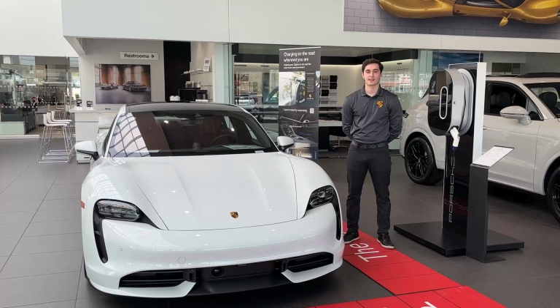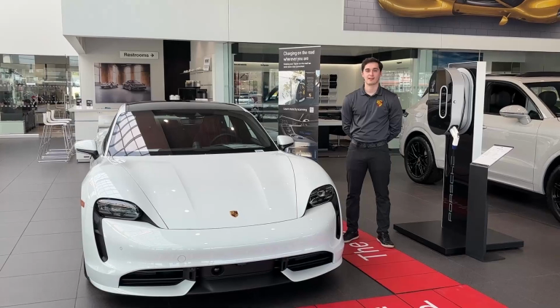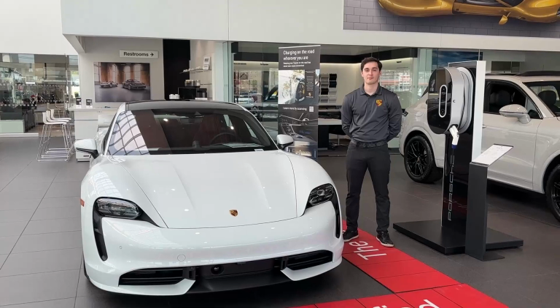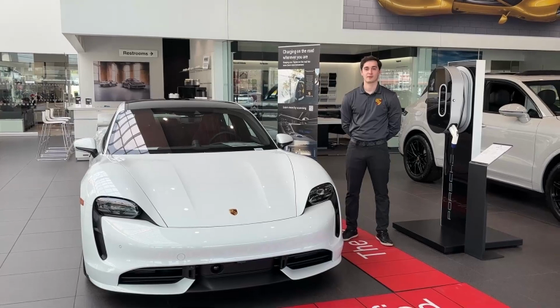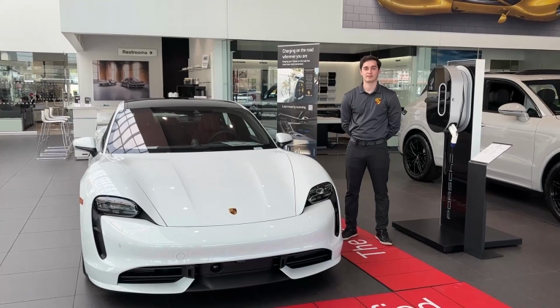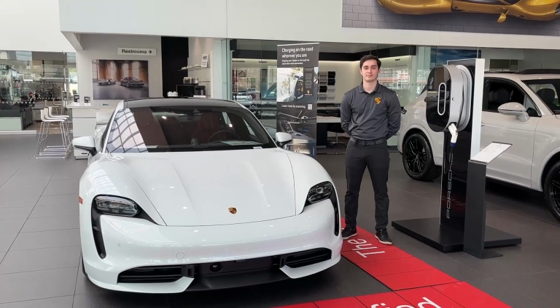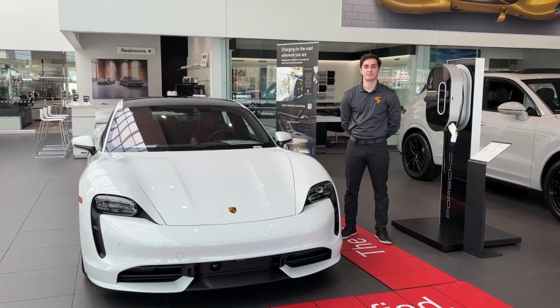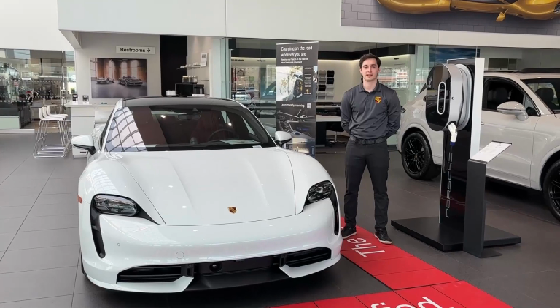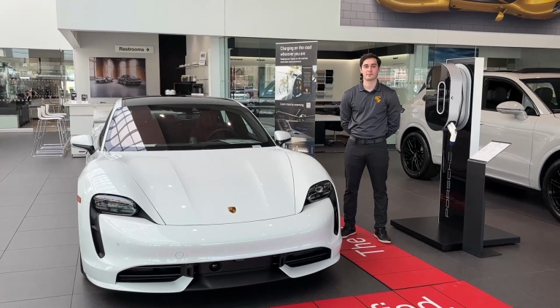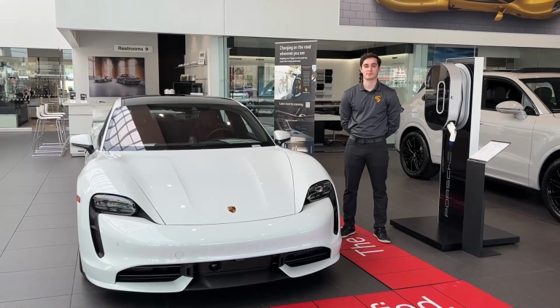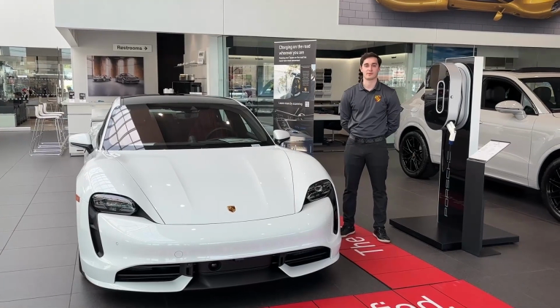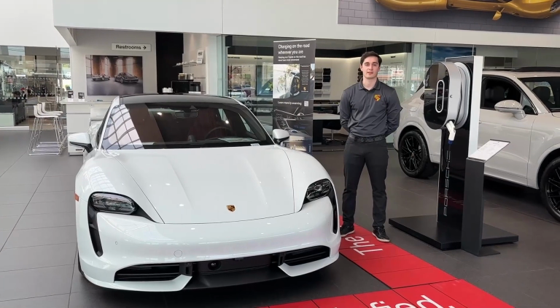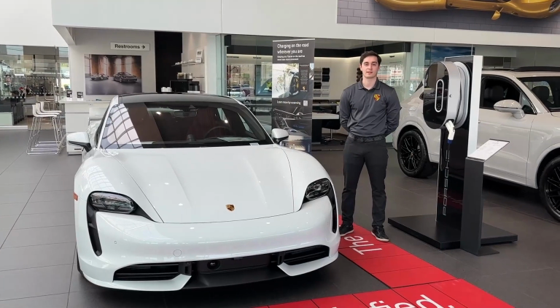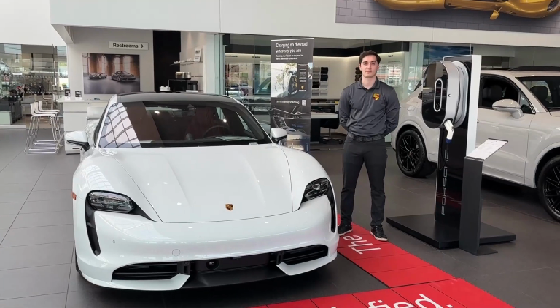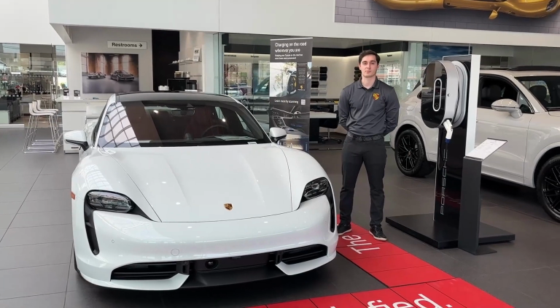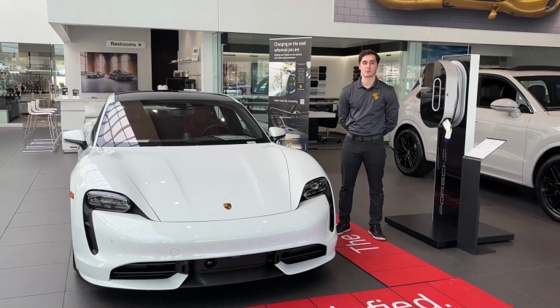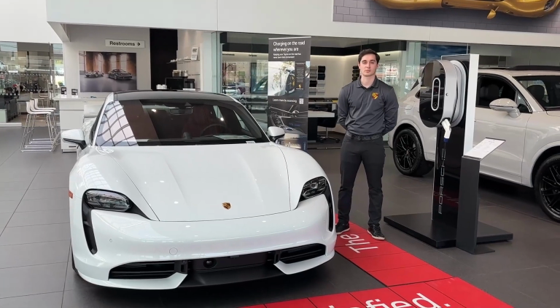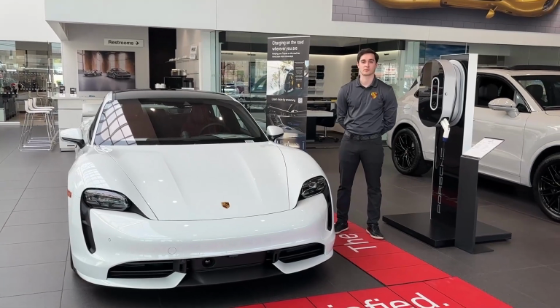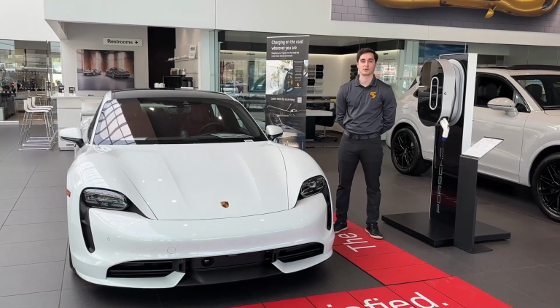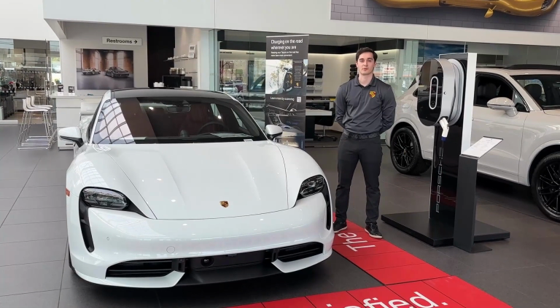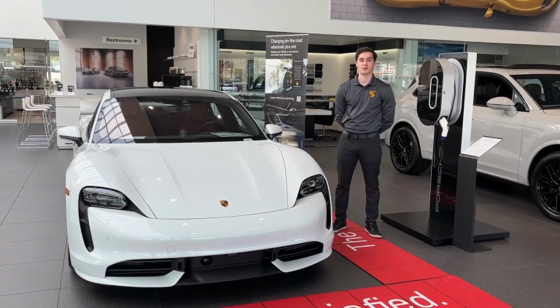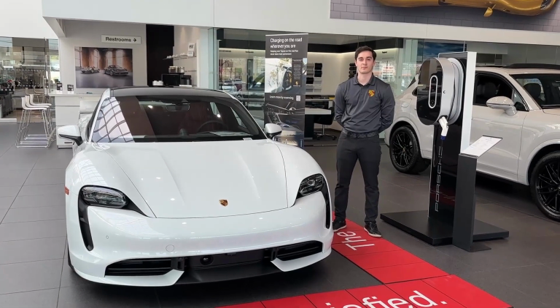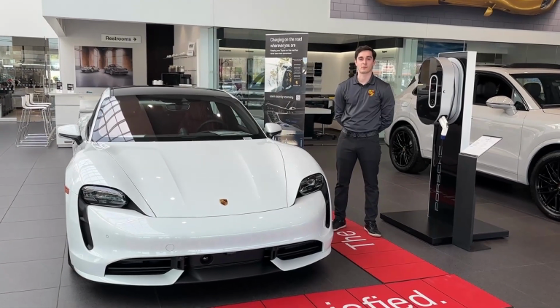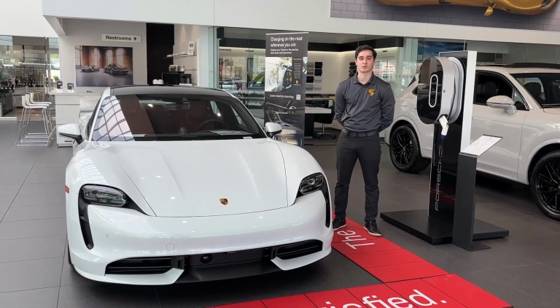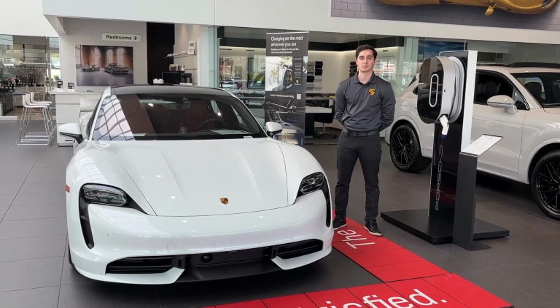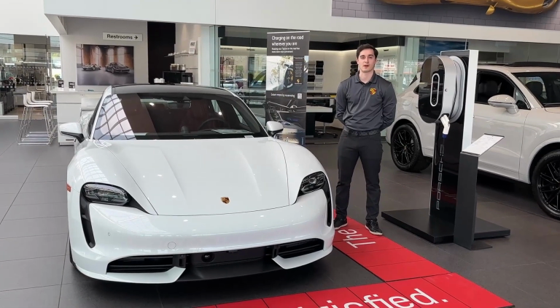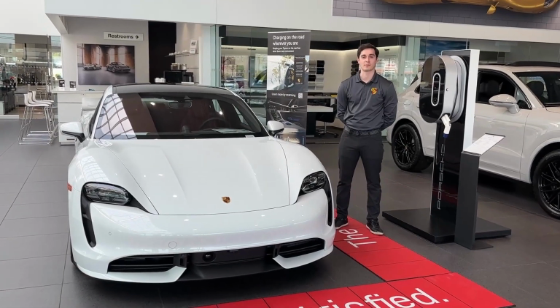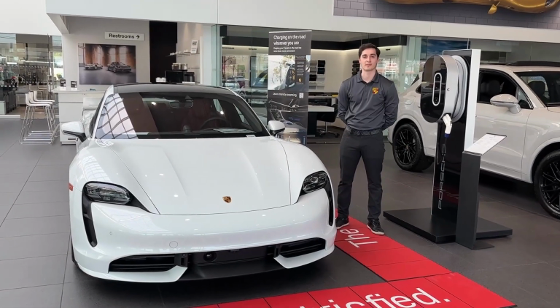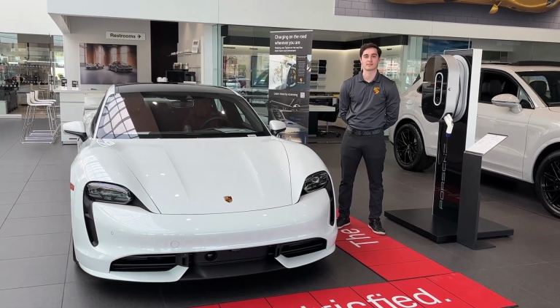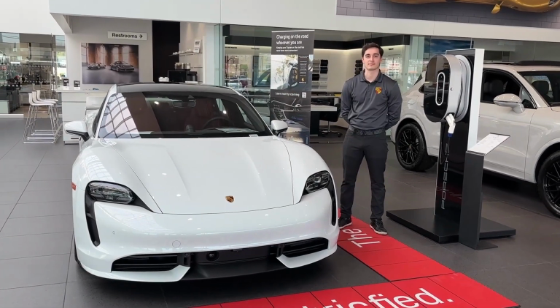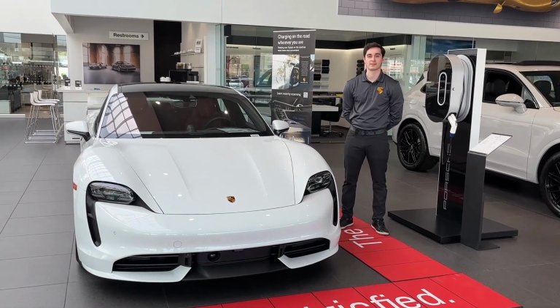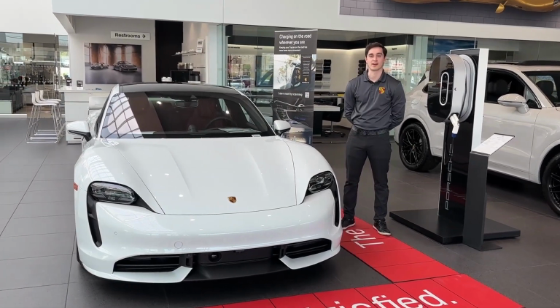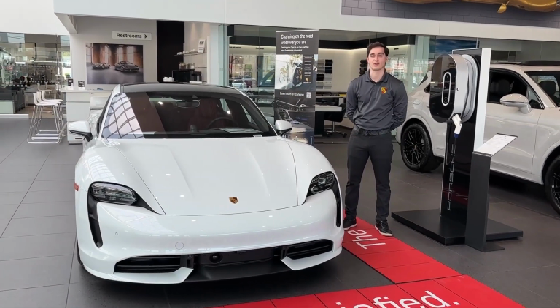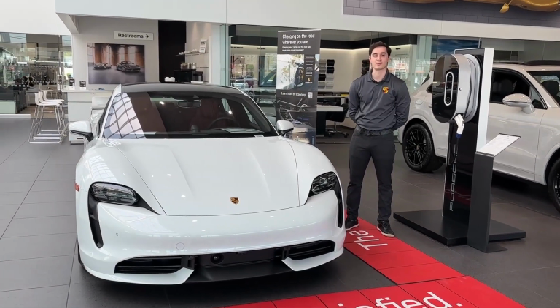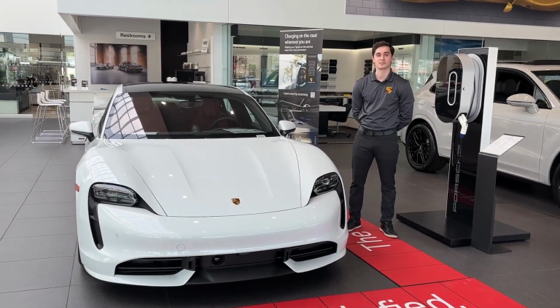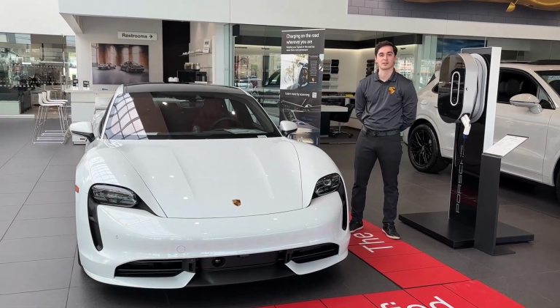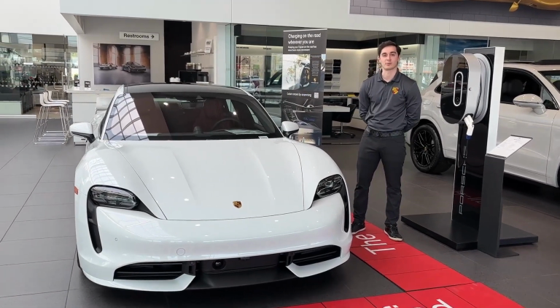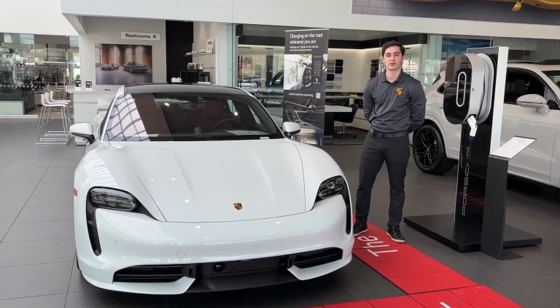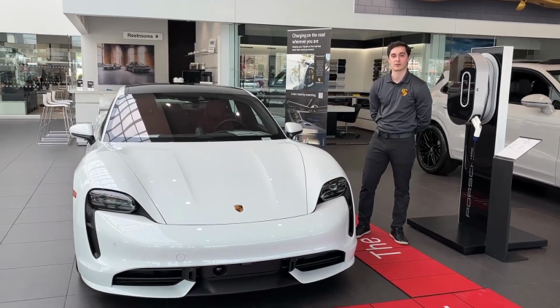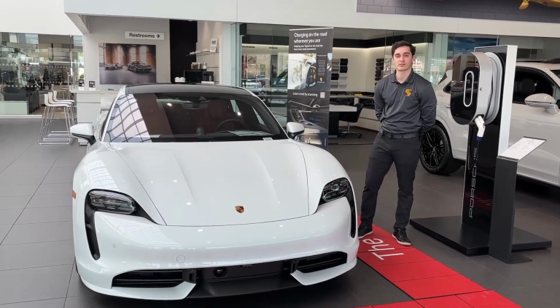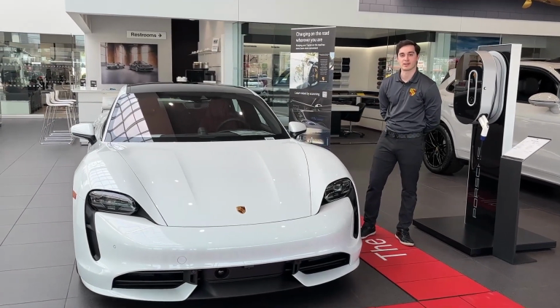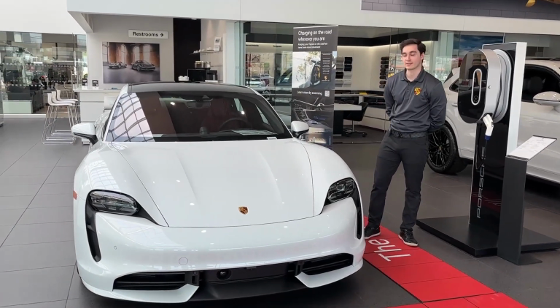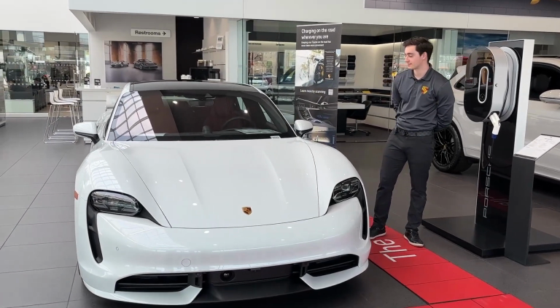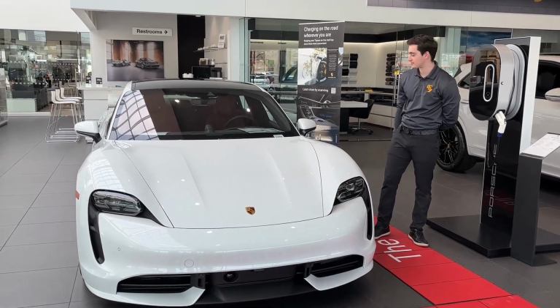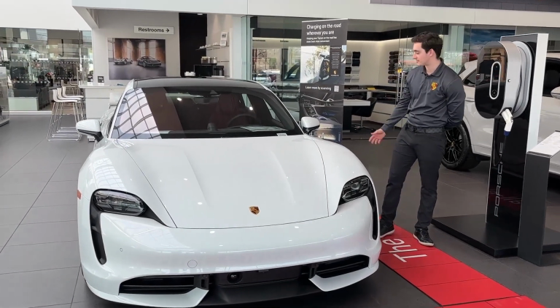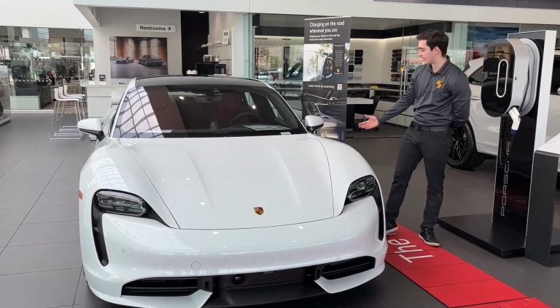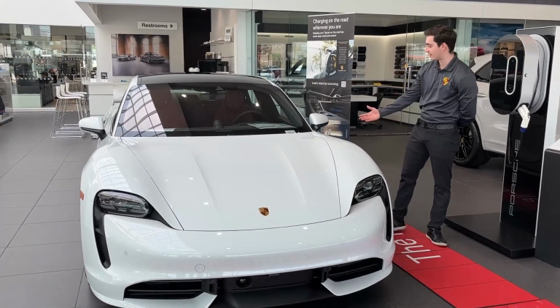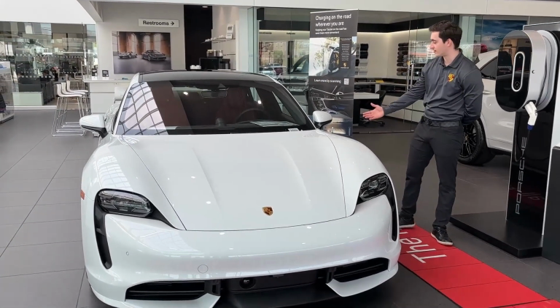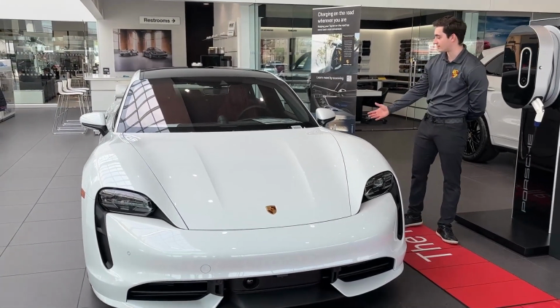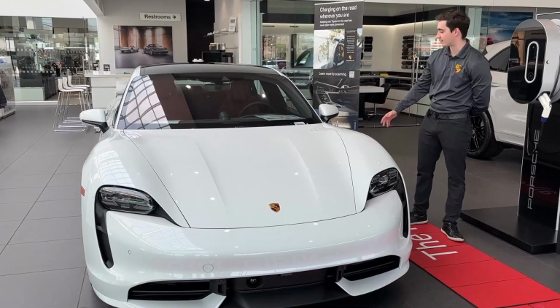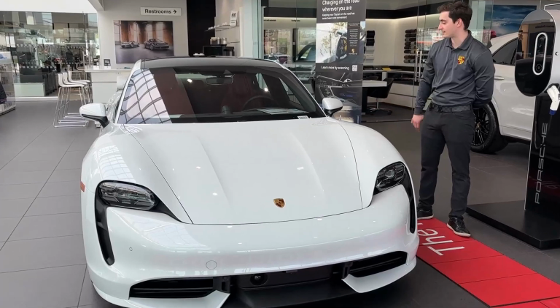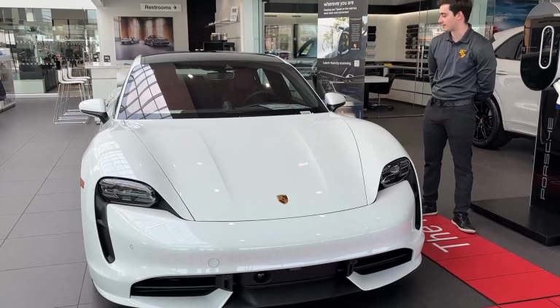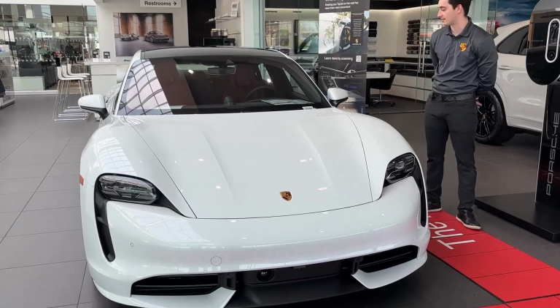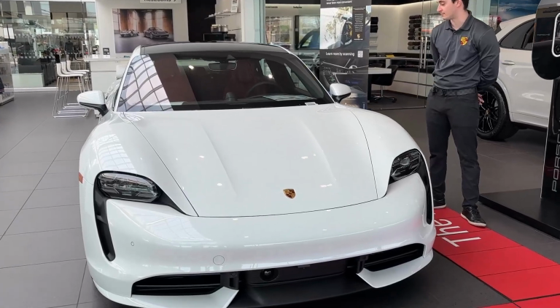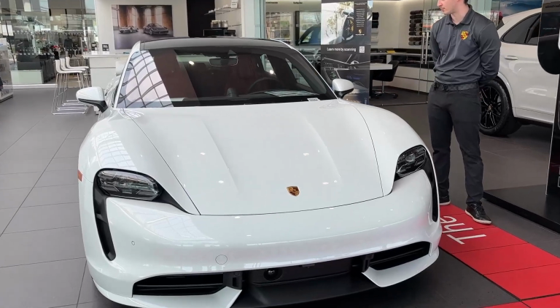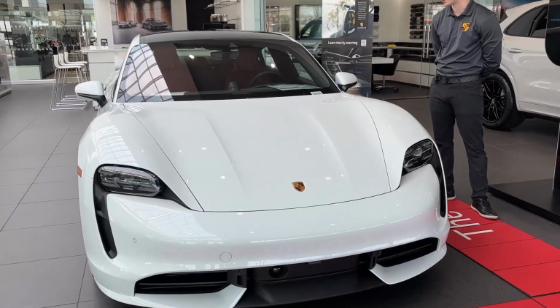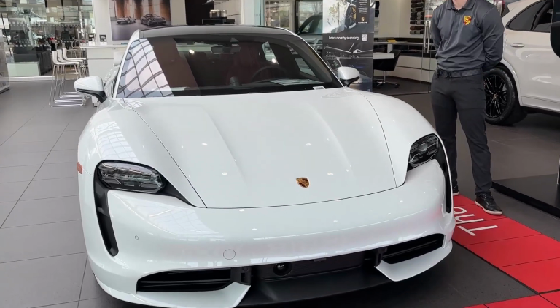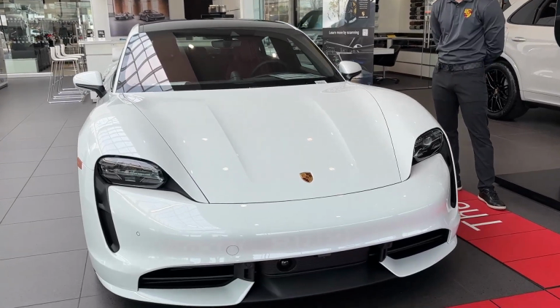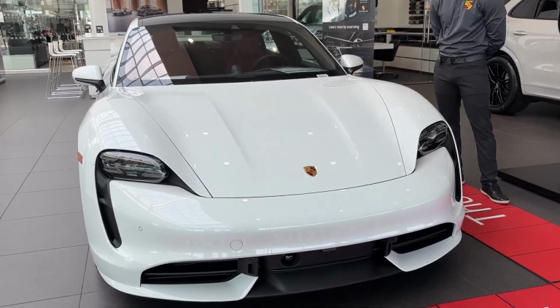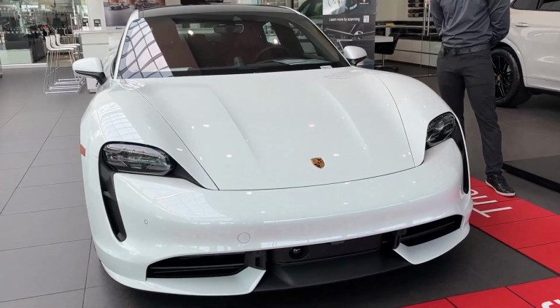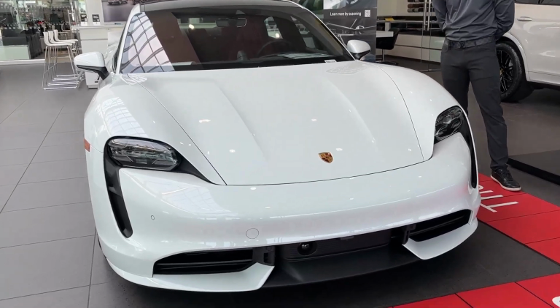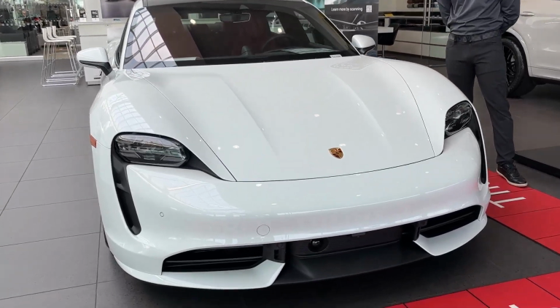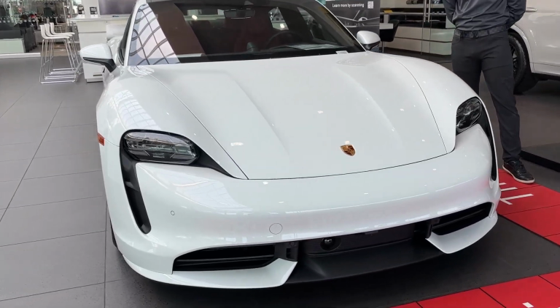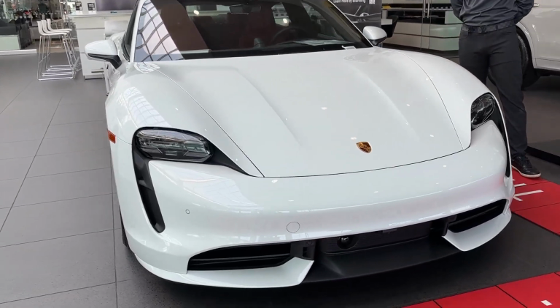Hi everybody, my name is Mike. I'm the Porsche Pro here at Porsche Monmouth. In honor of celebrating Earth Day, I'm standing here next to the Porsche Taycan Turbo.